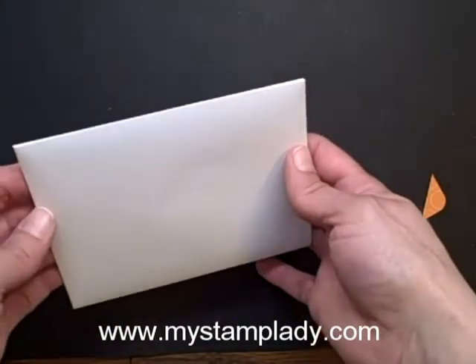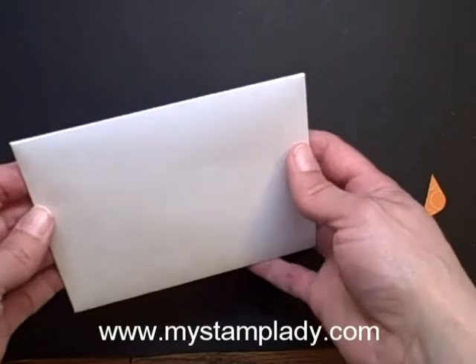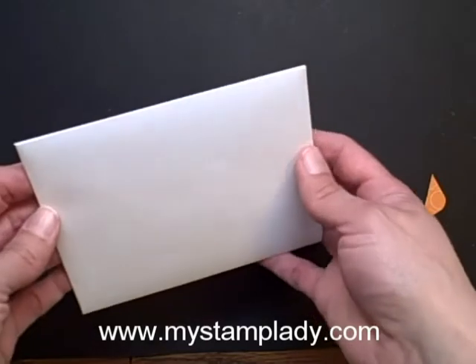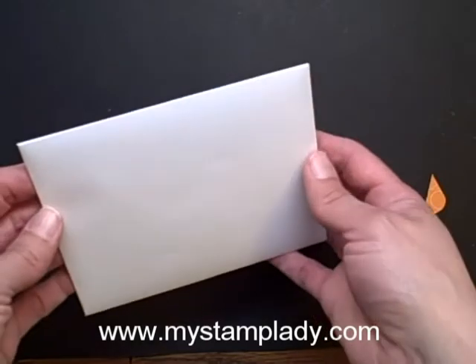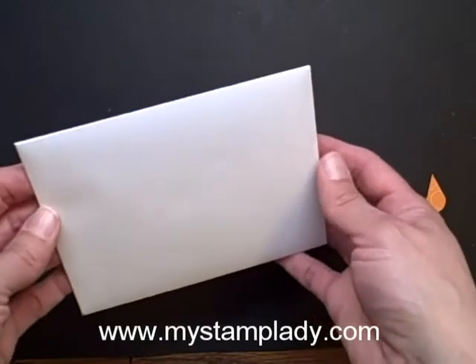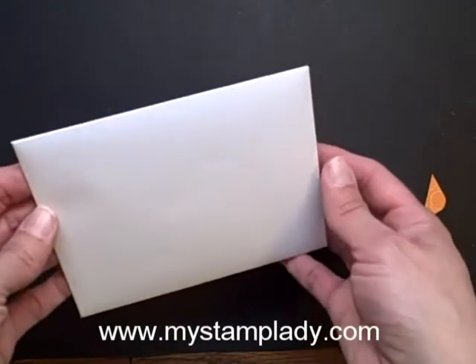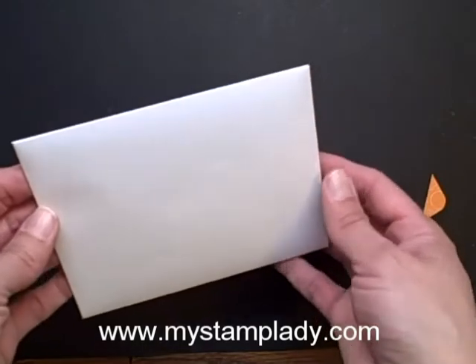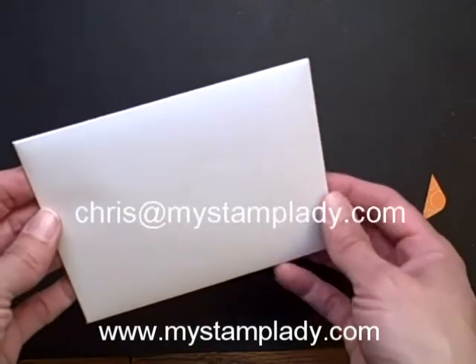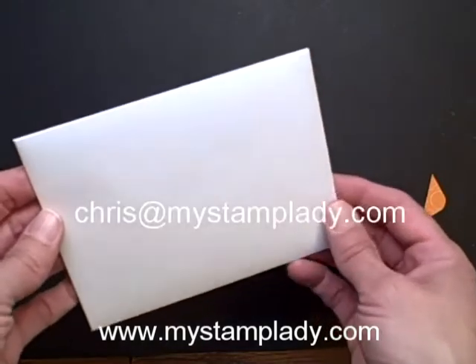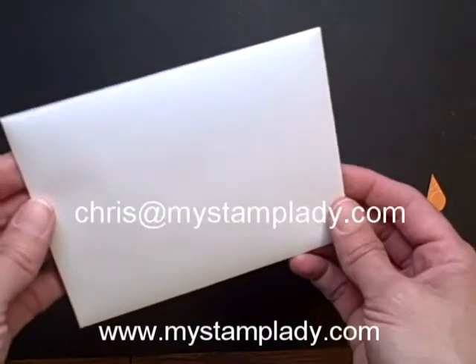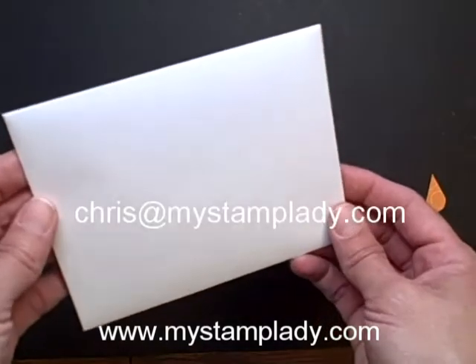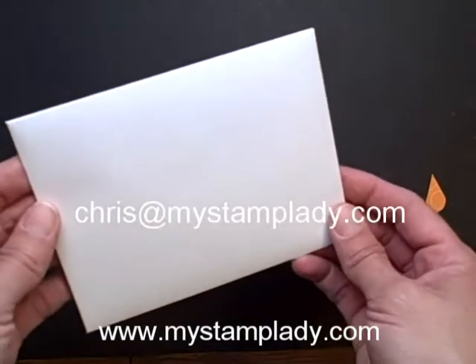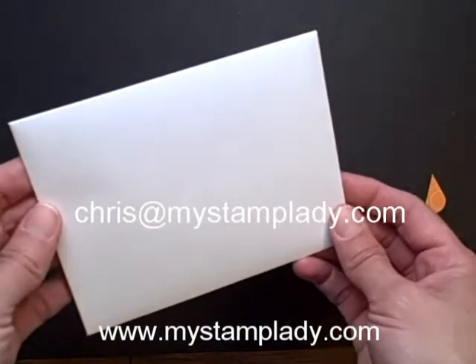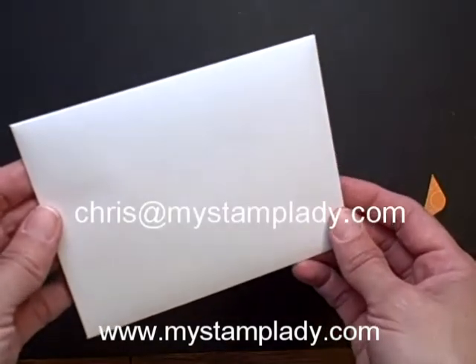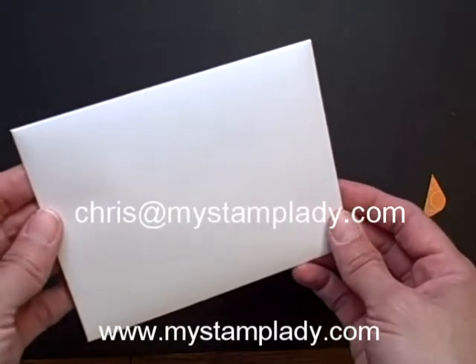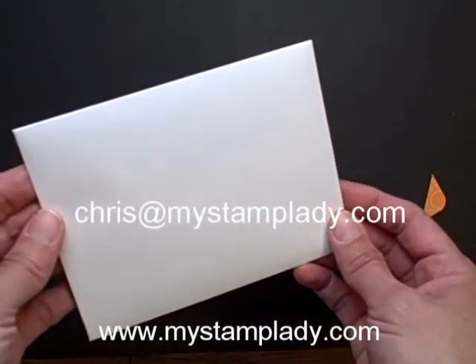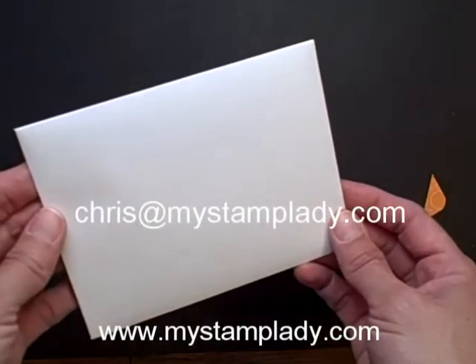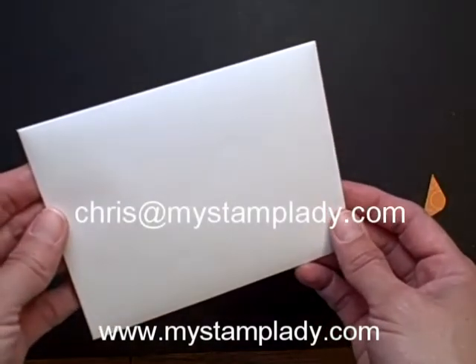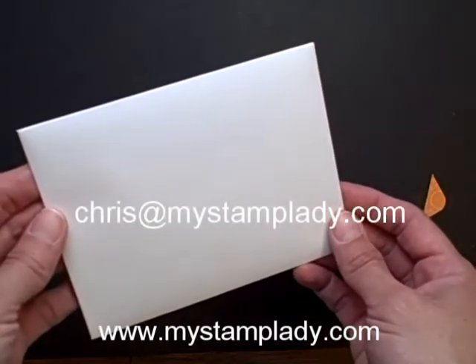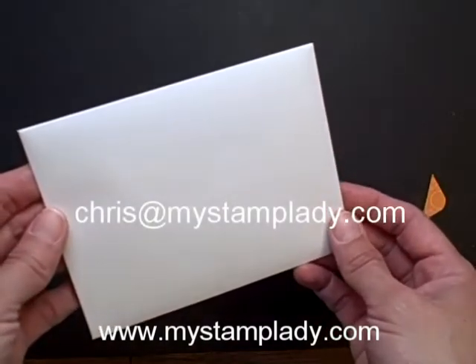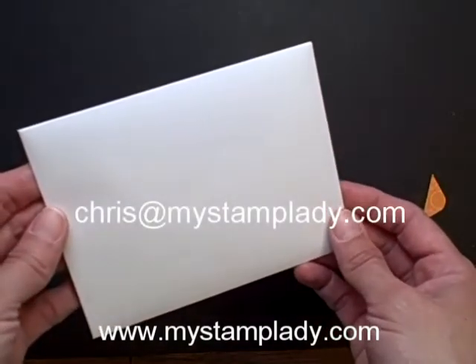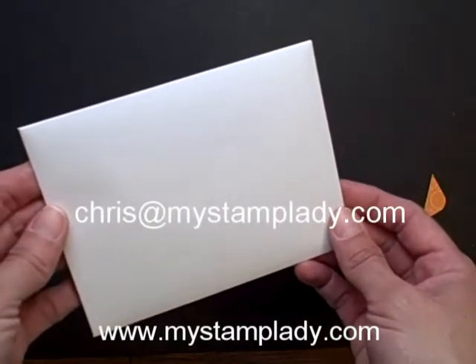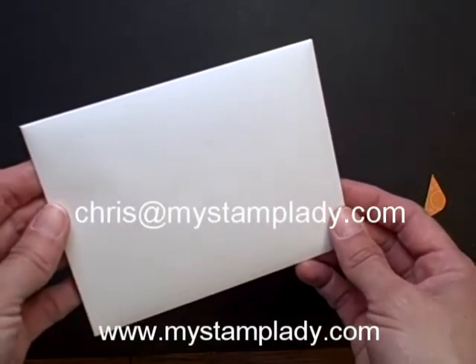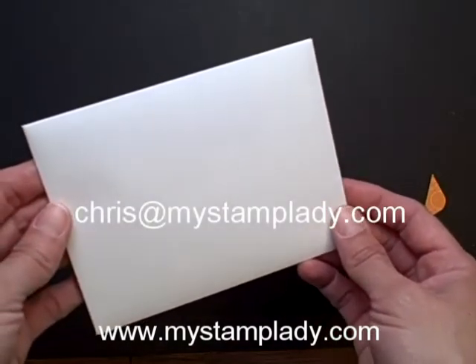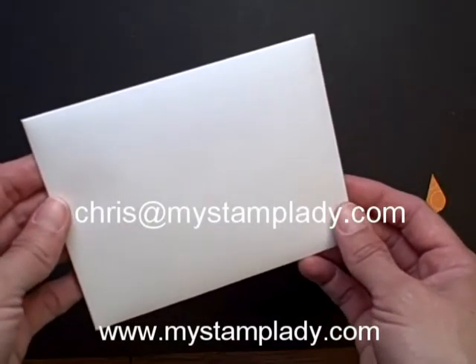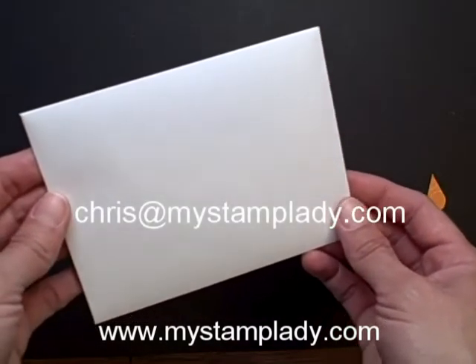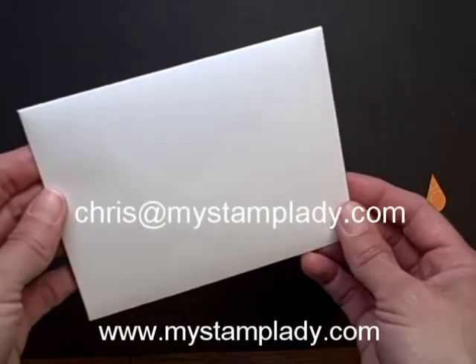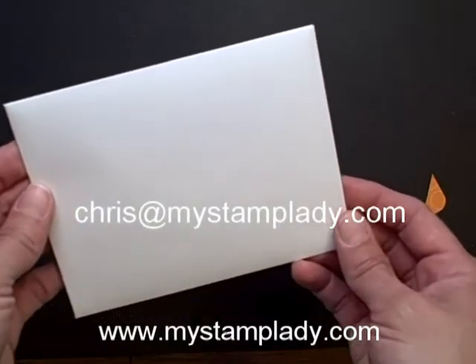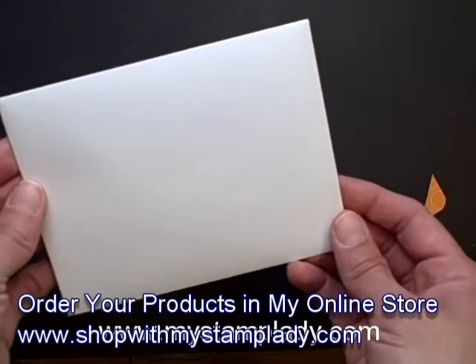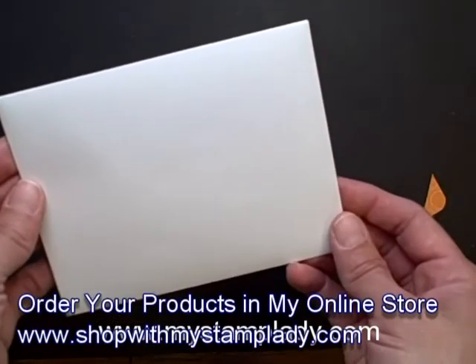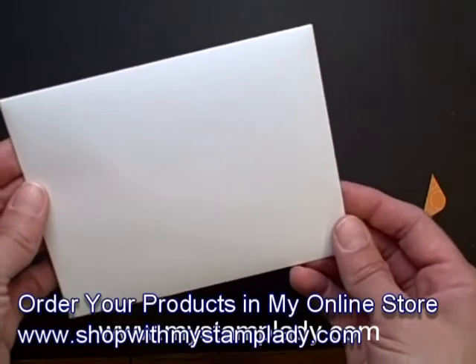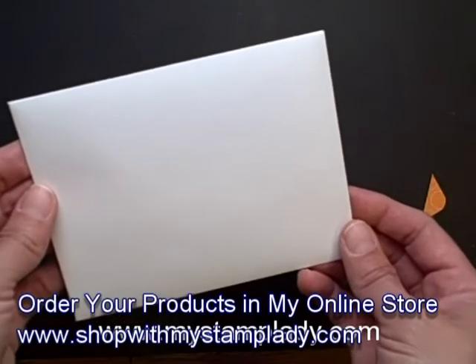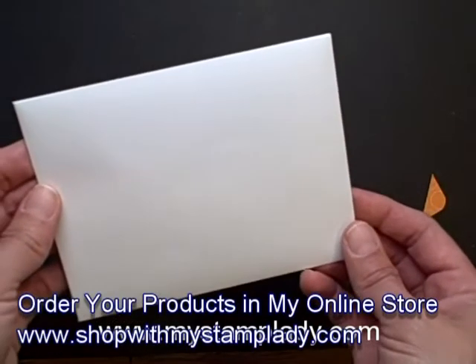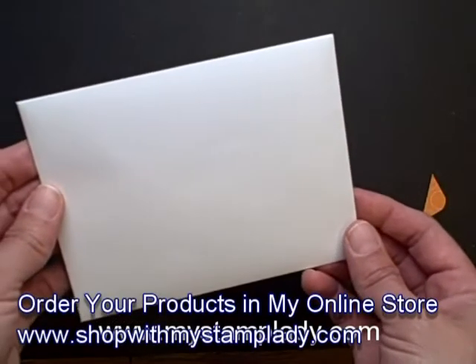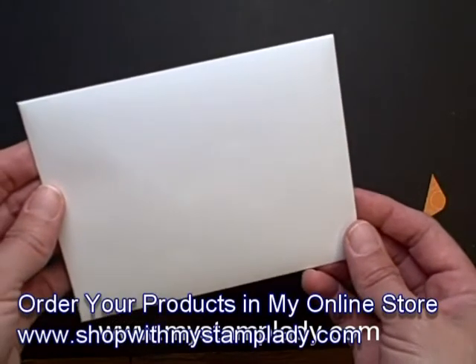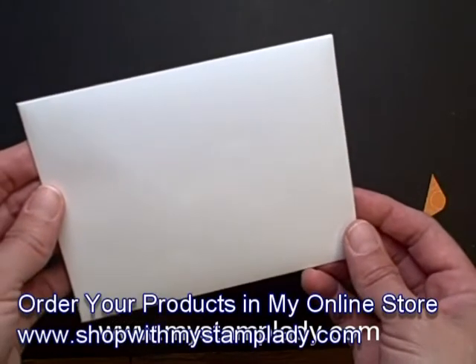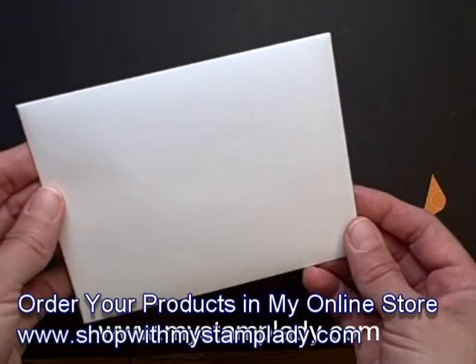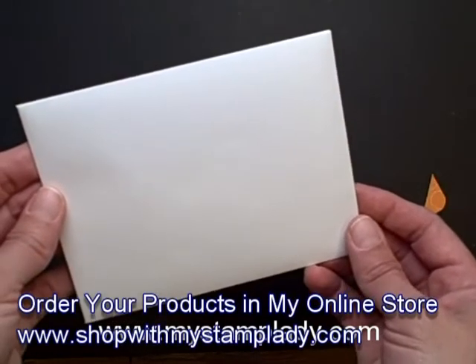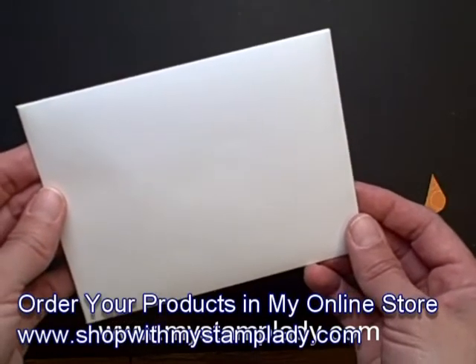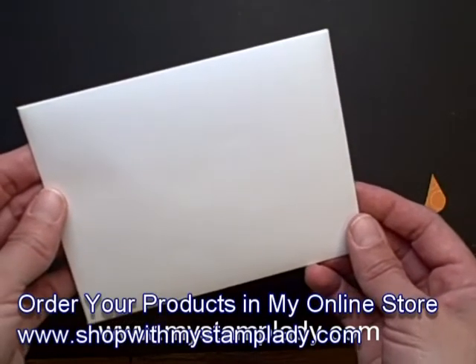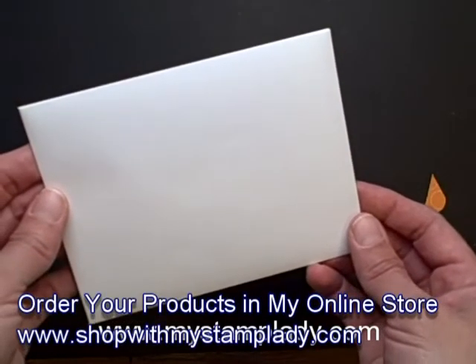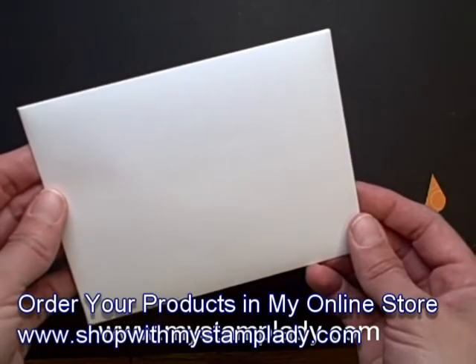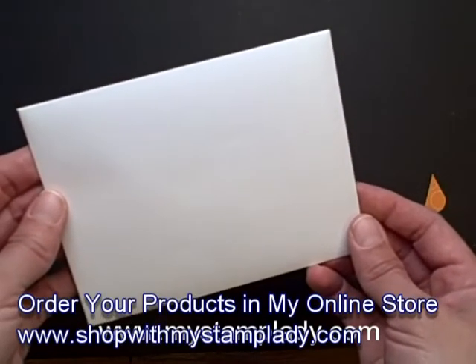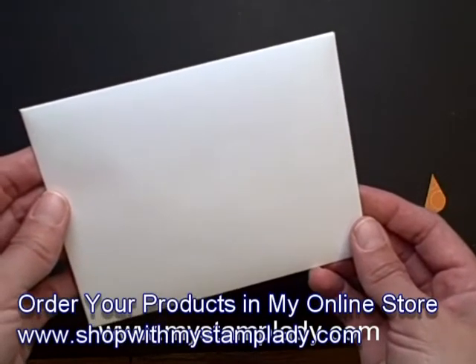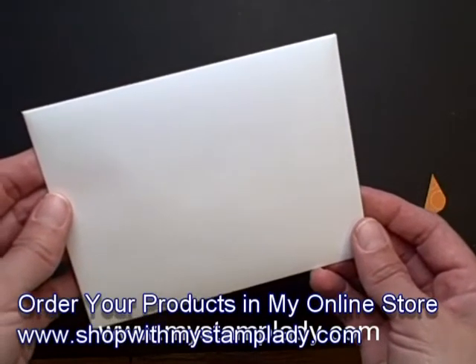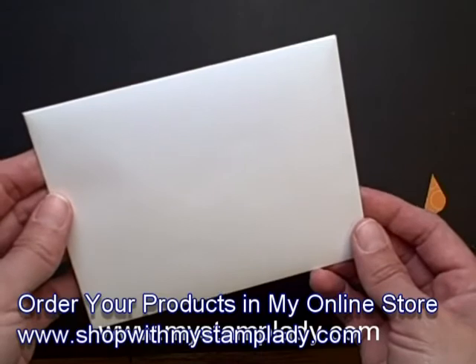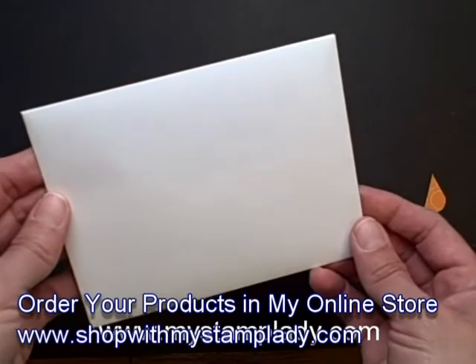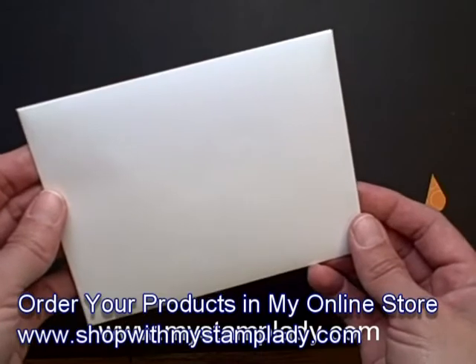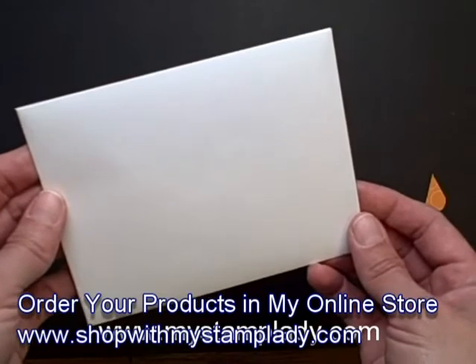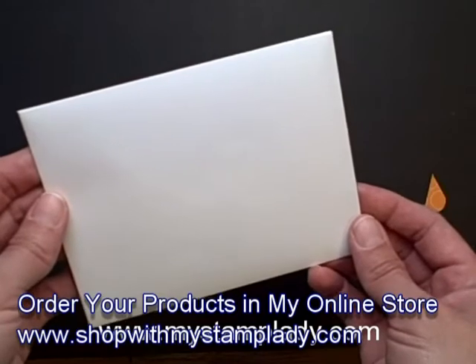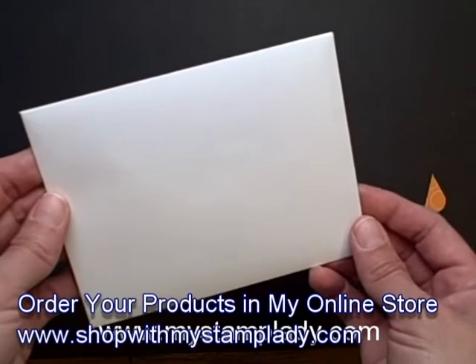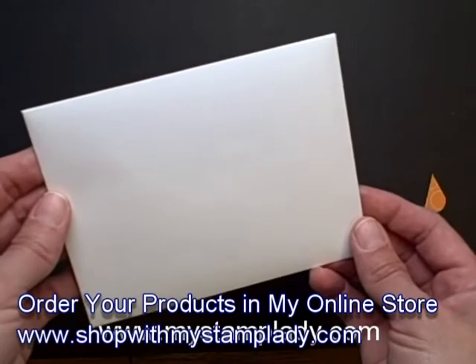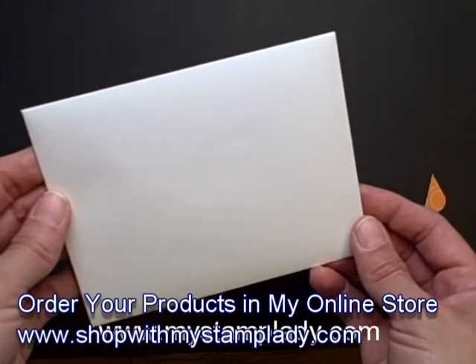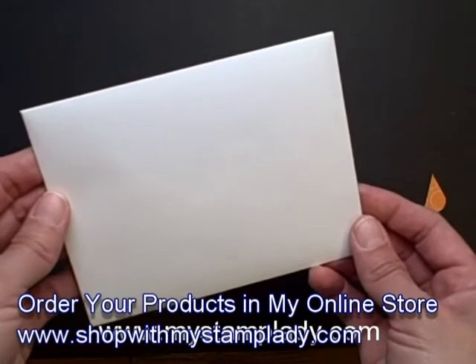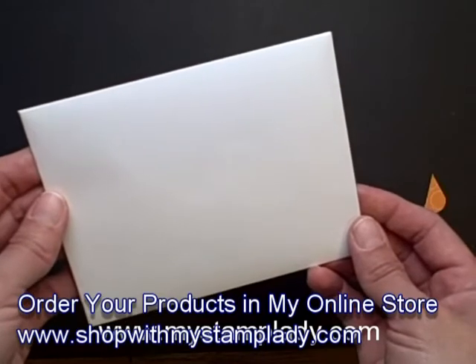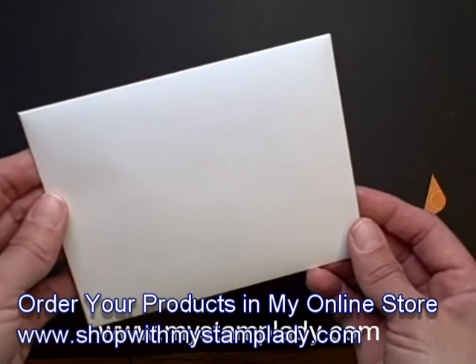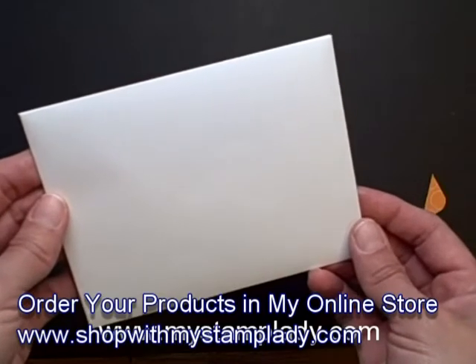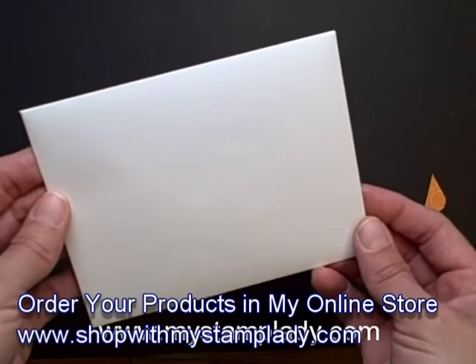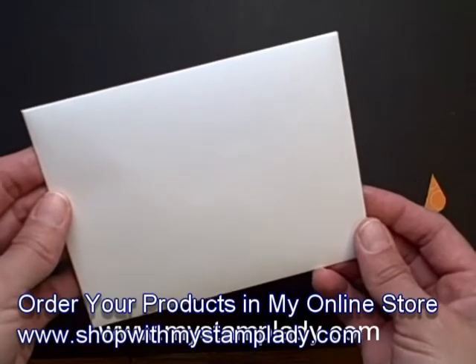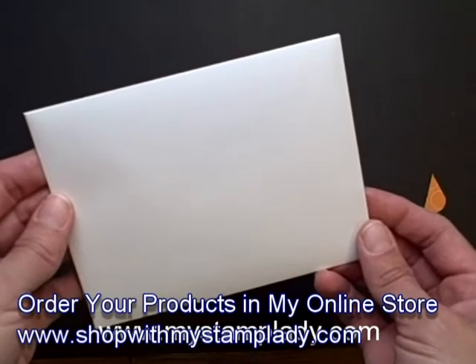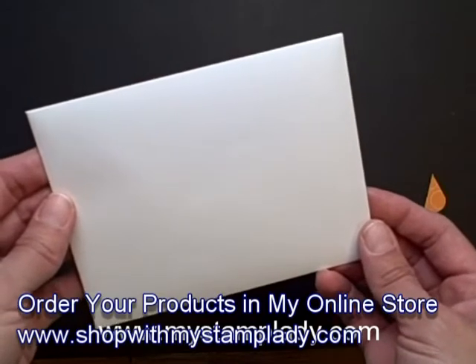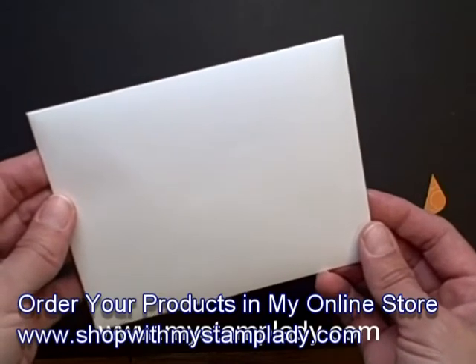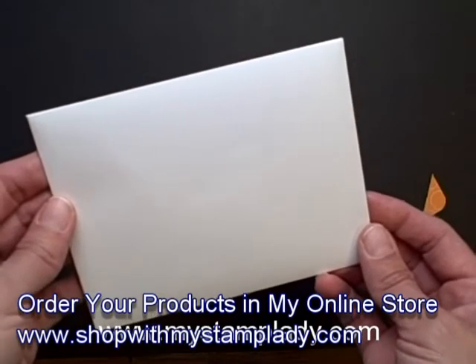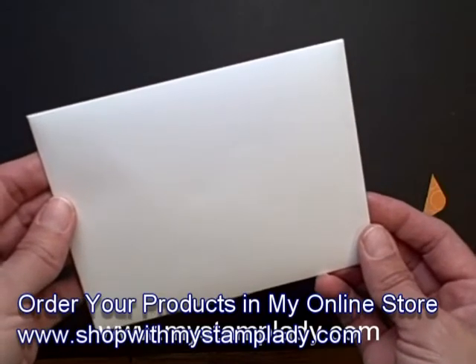If you have any questions about using the envelope punch board, don't hesitate to contact me — chris at mystamplady.com. Thank you for watching.